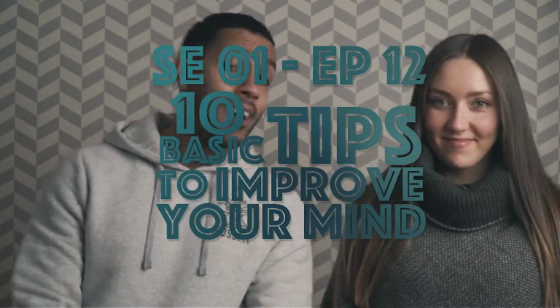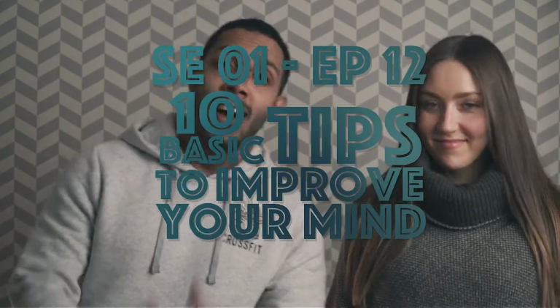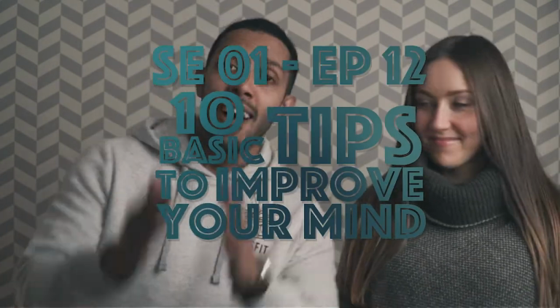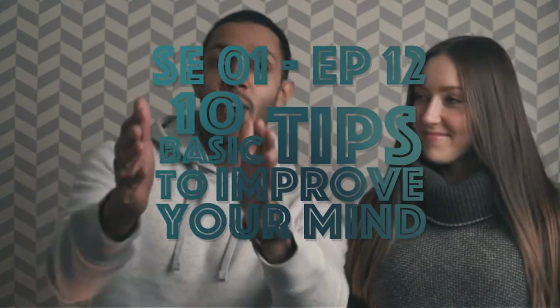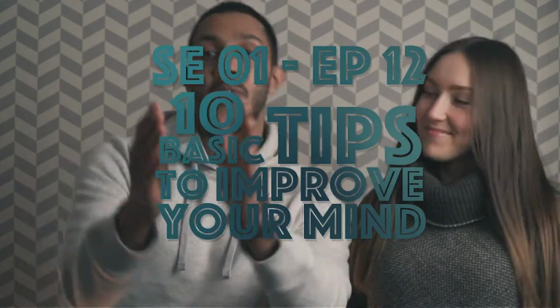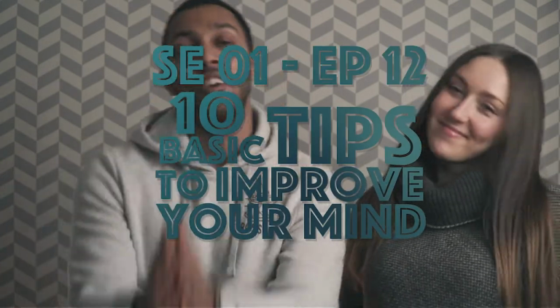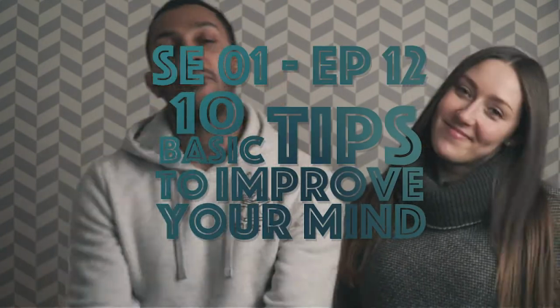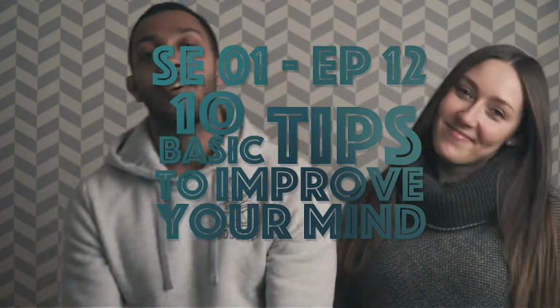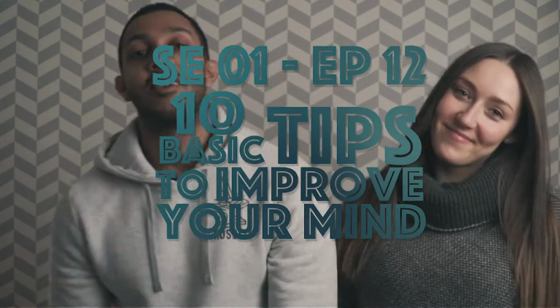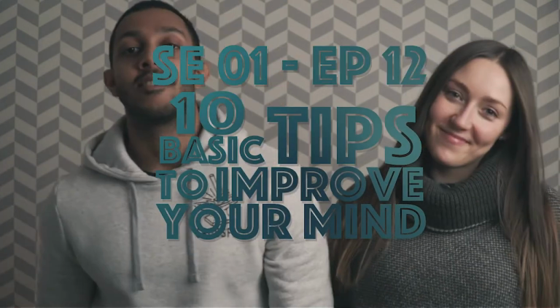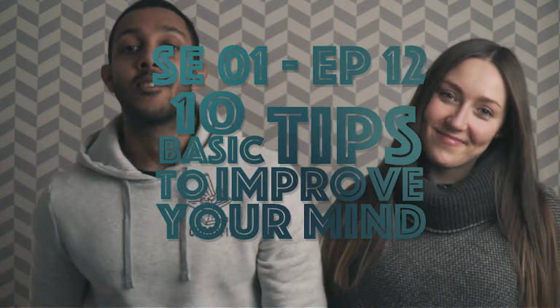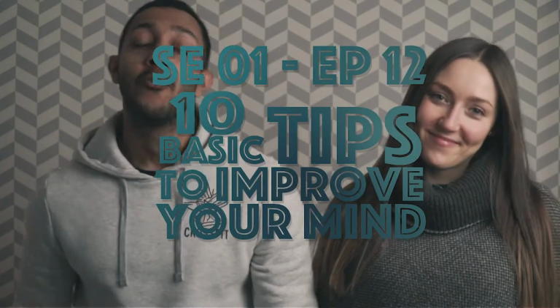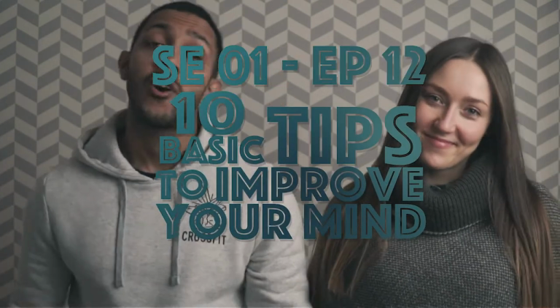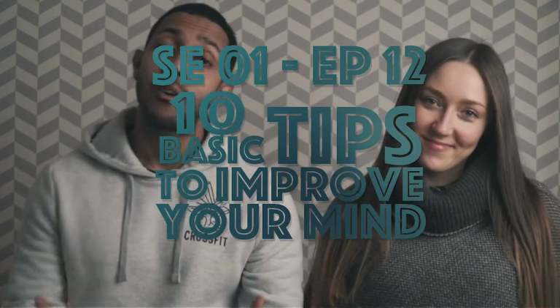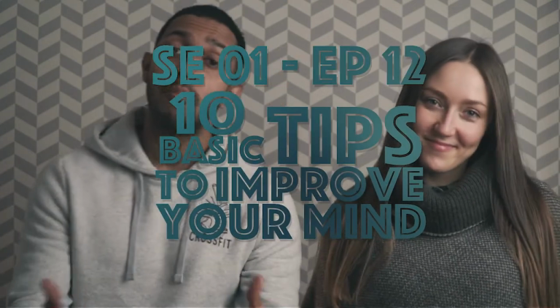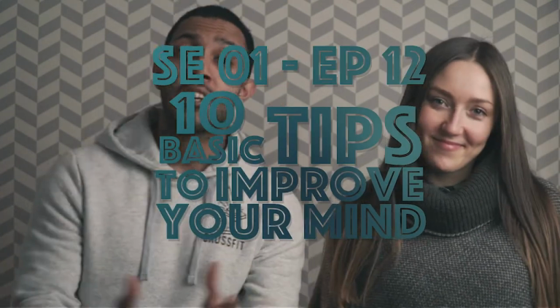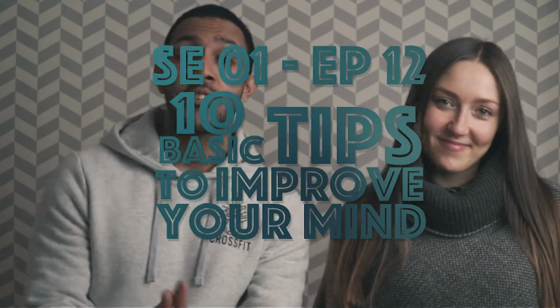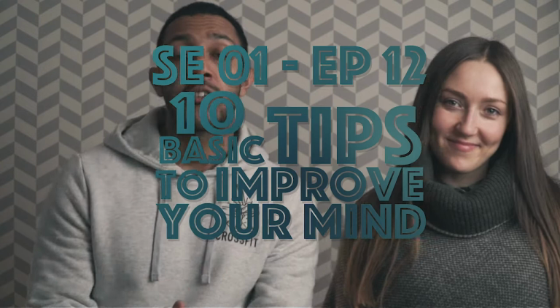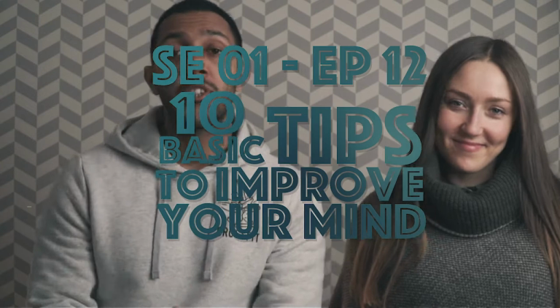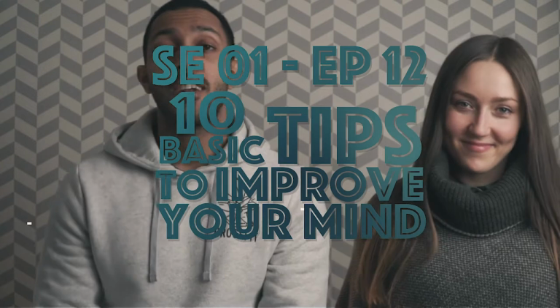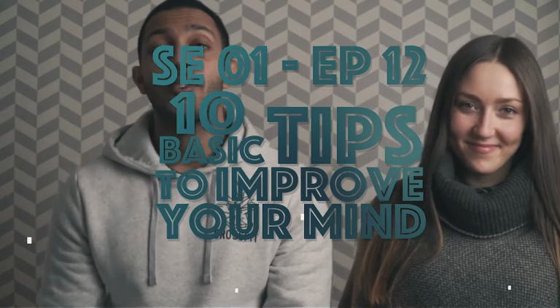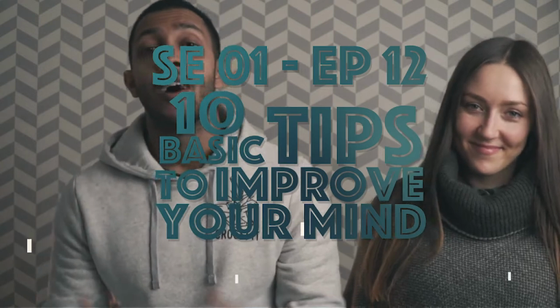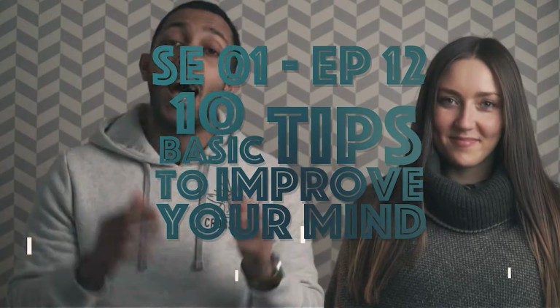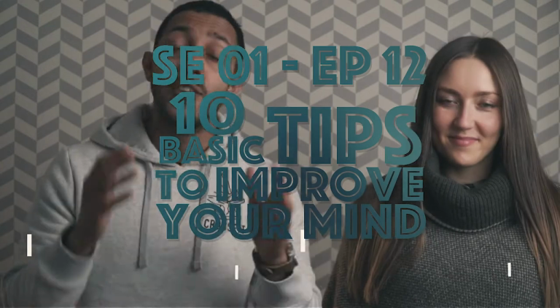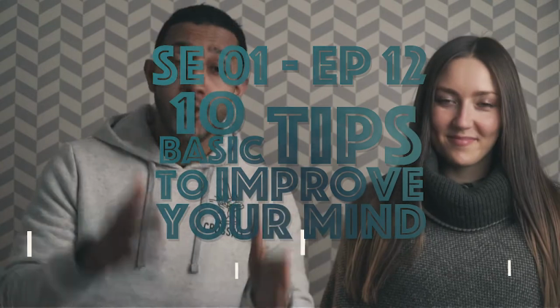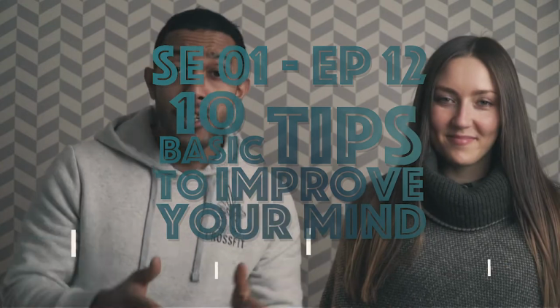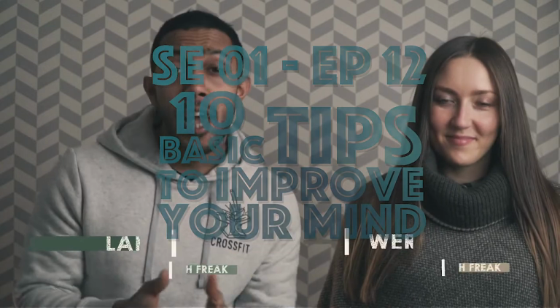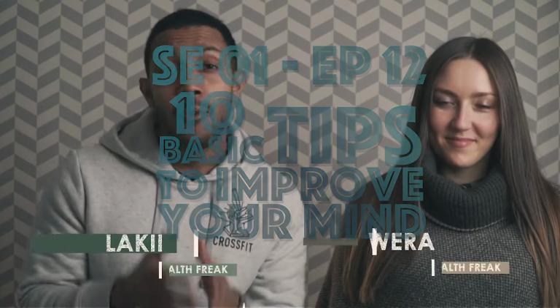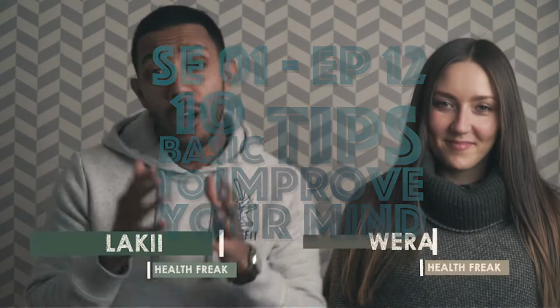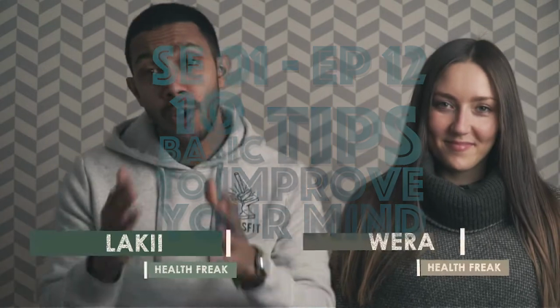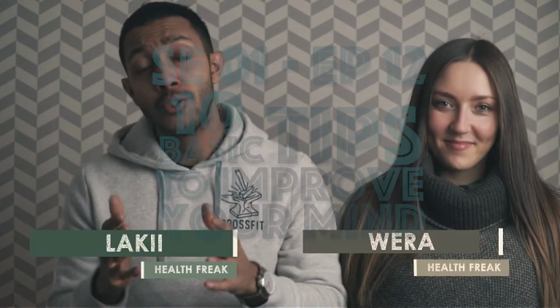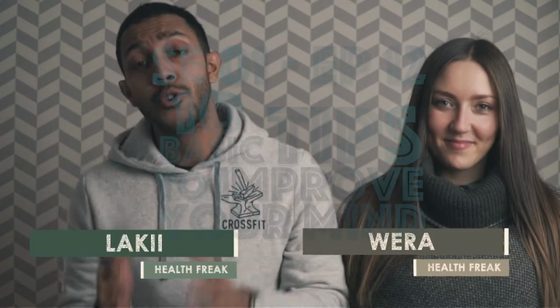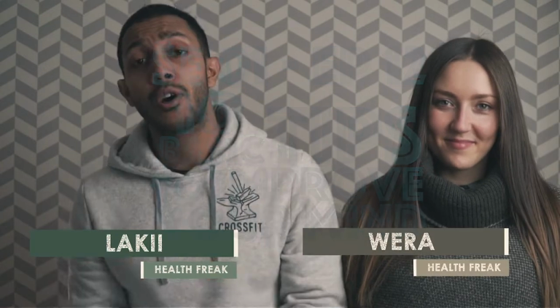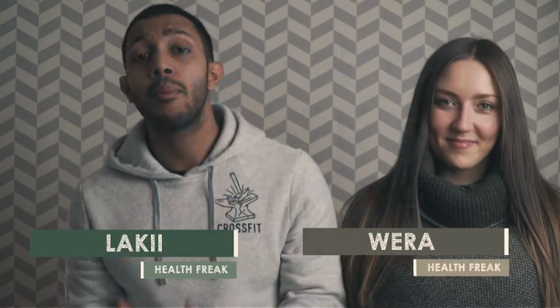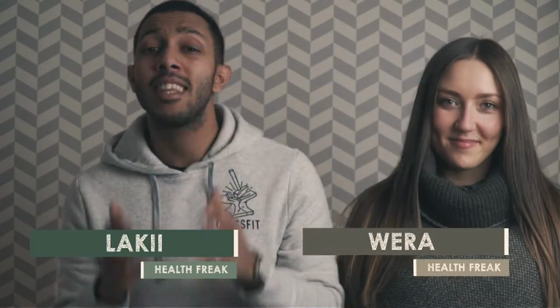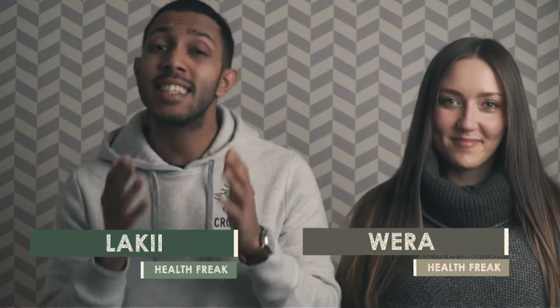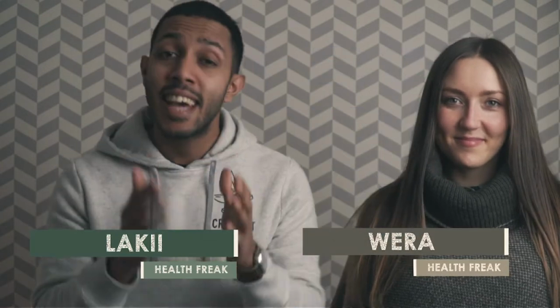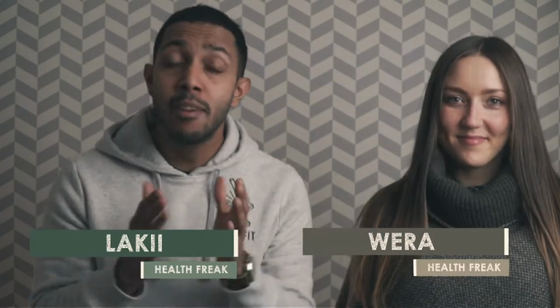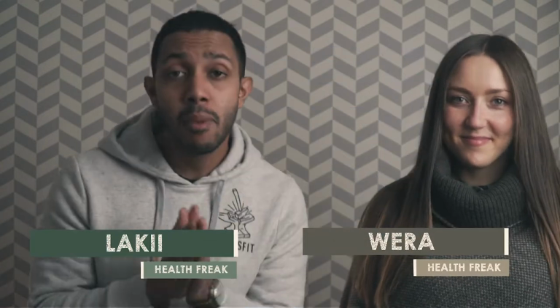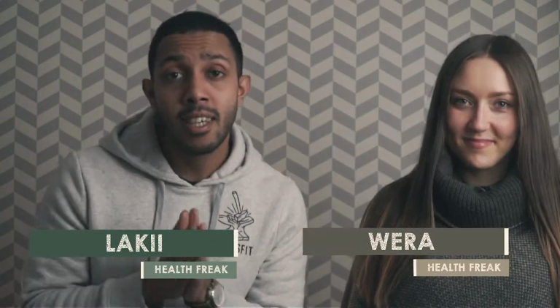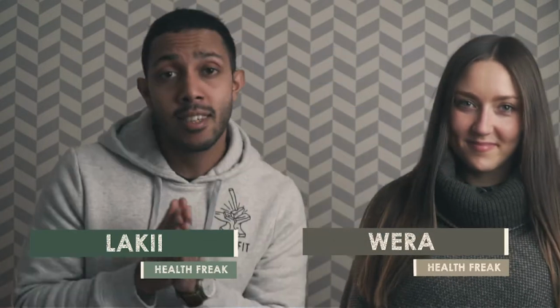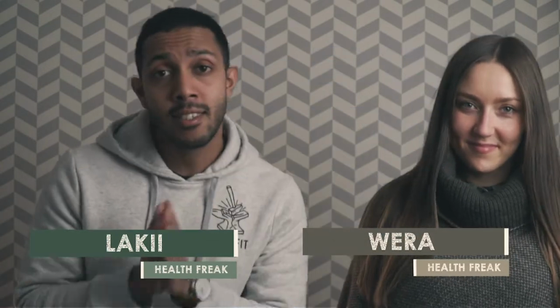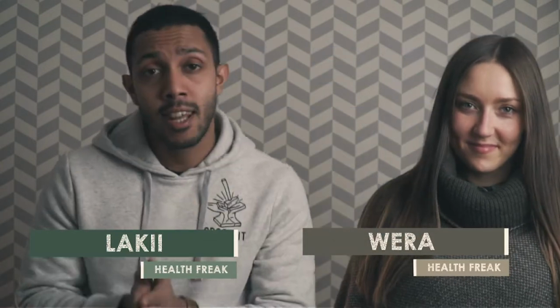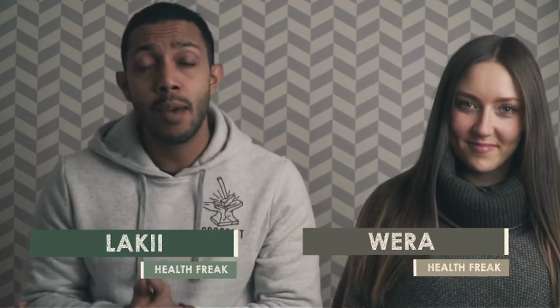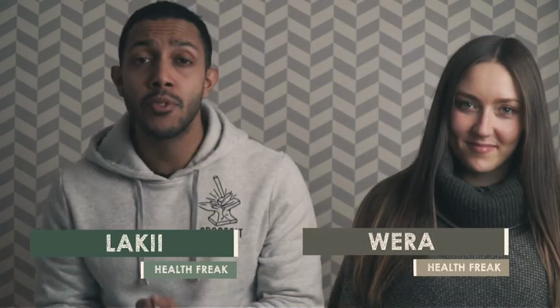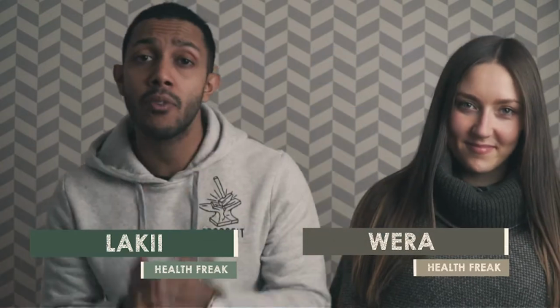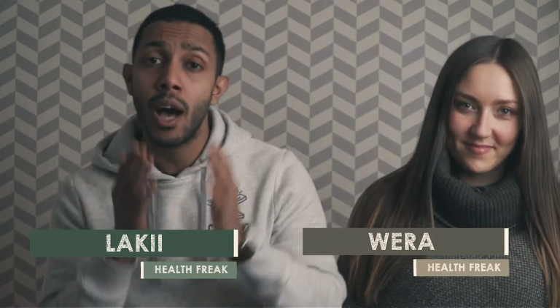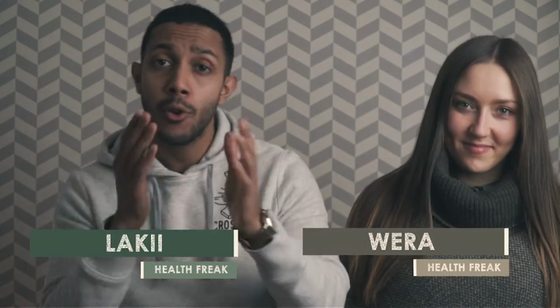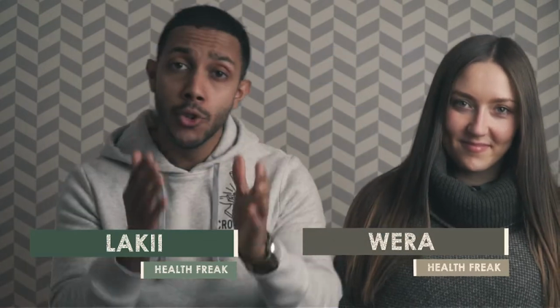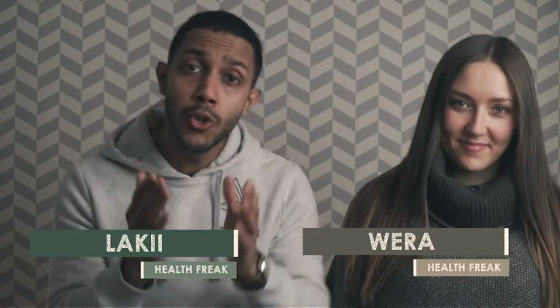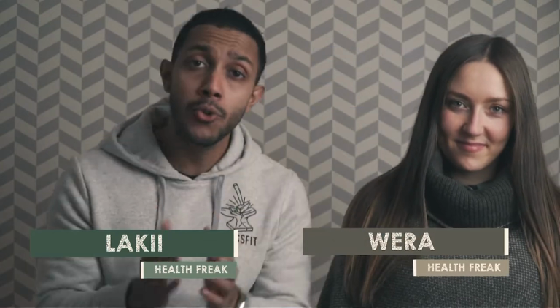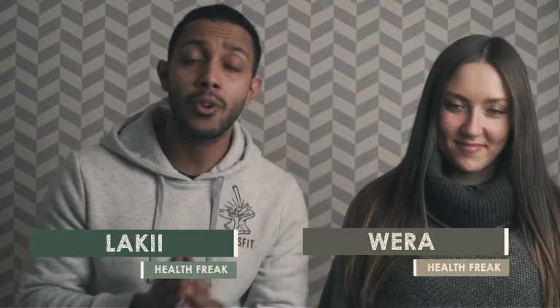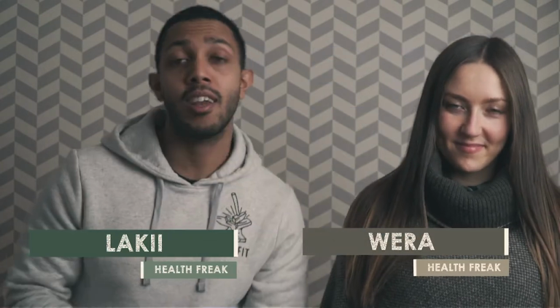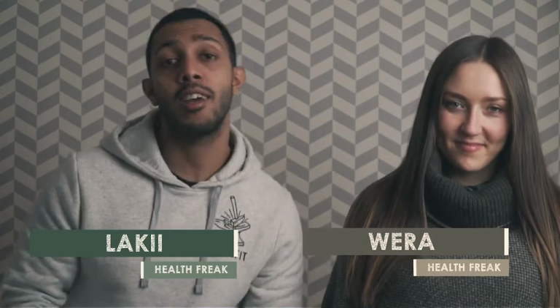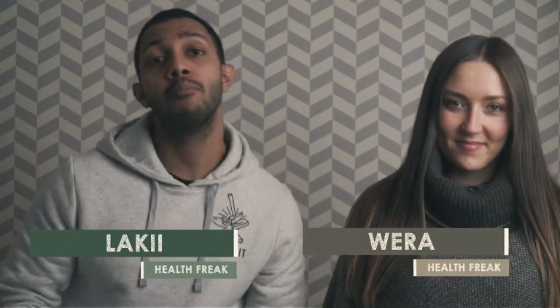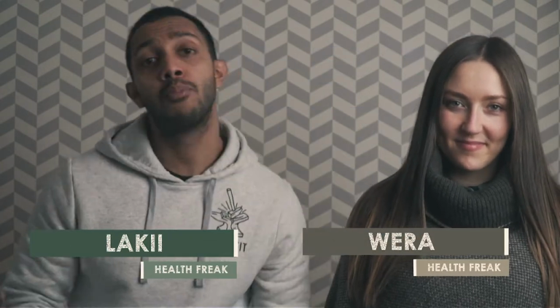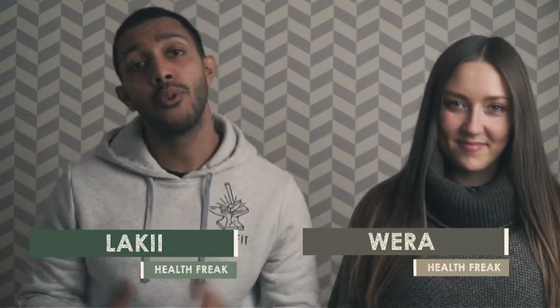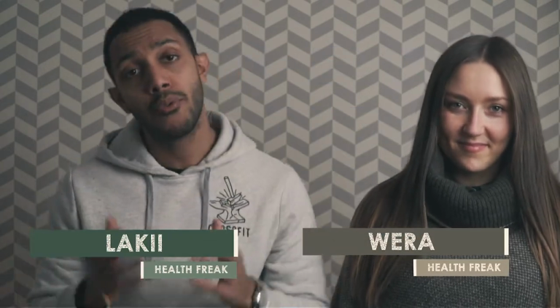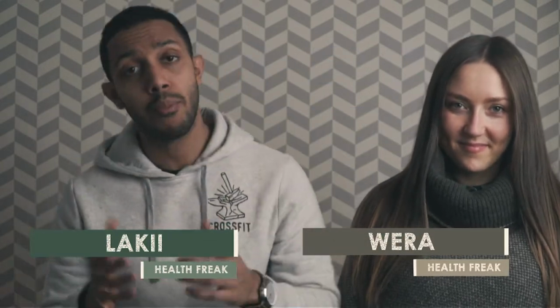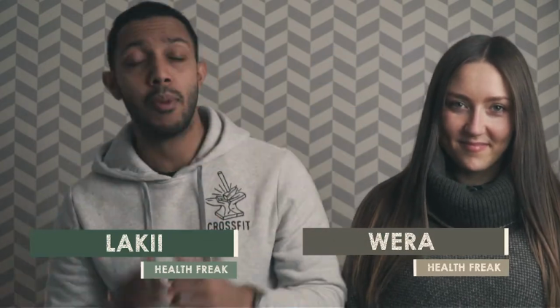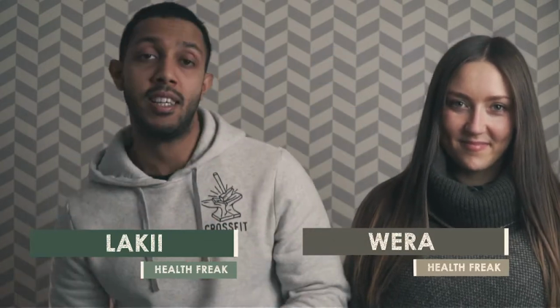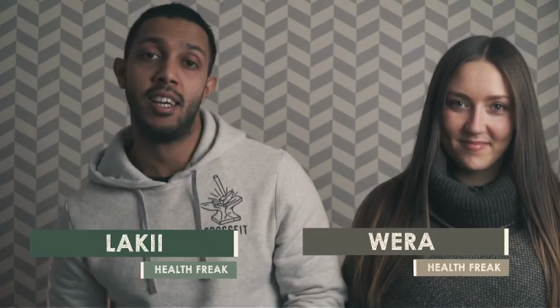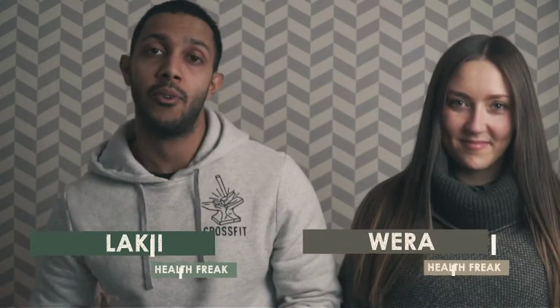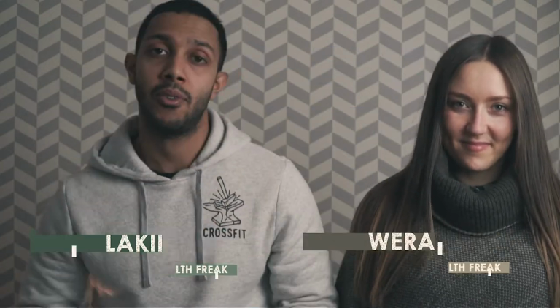Hello dear friends, welcome back to our channel. Today we're going to talk about the 10 basic steps of how you can improve your mind health.